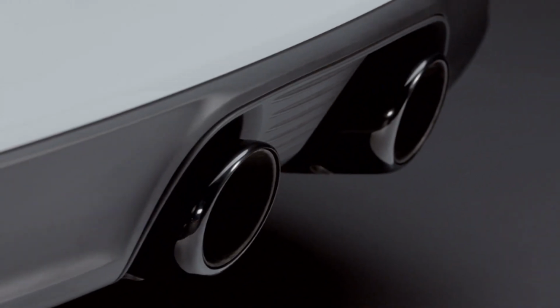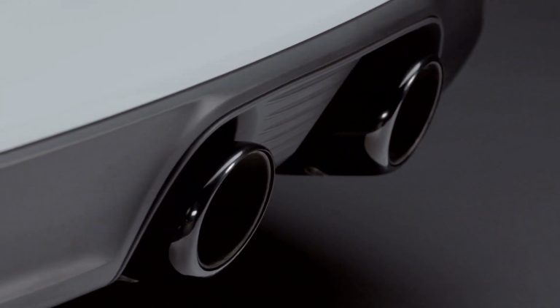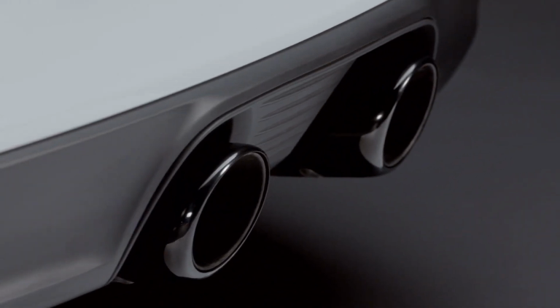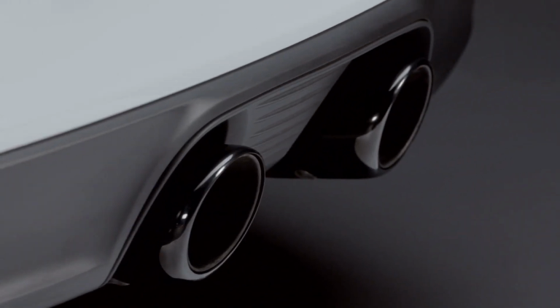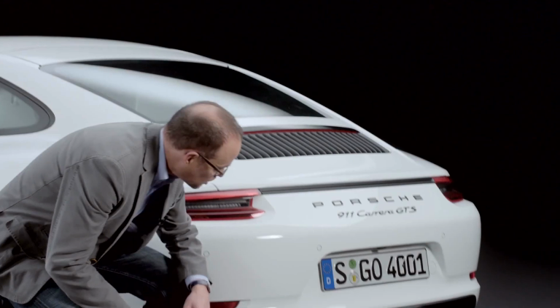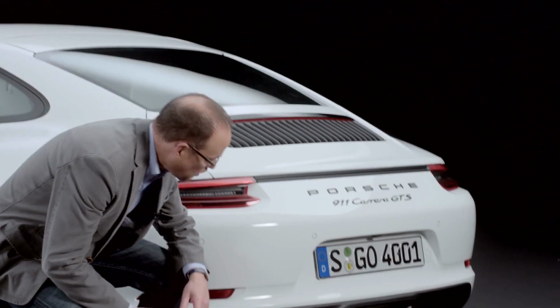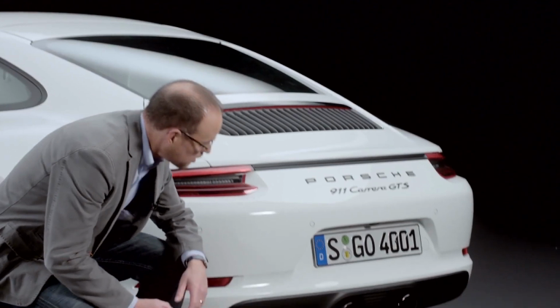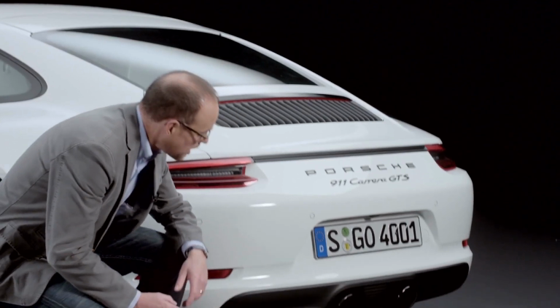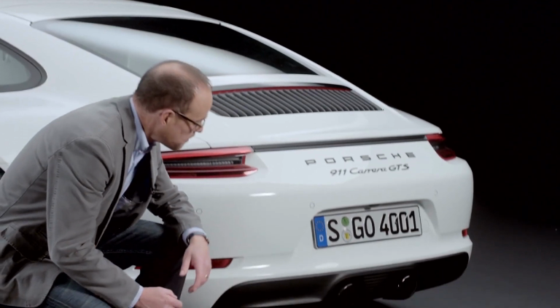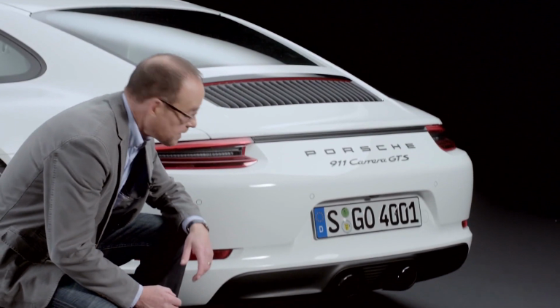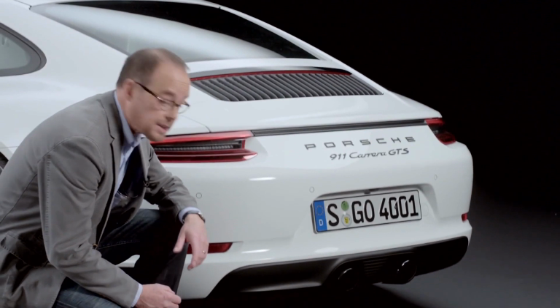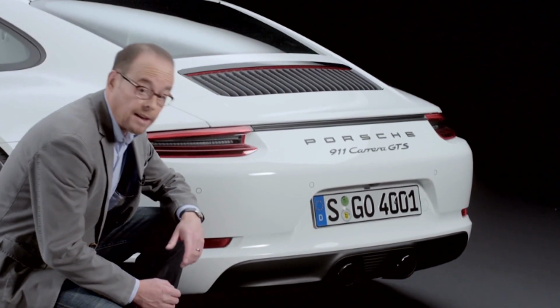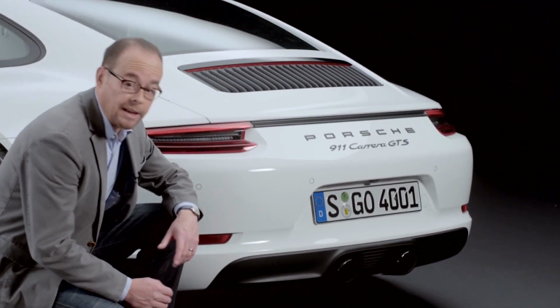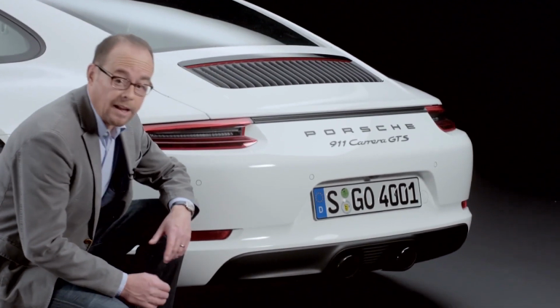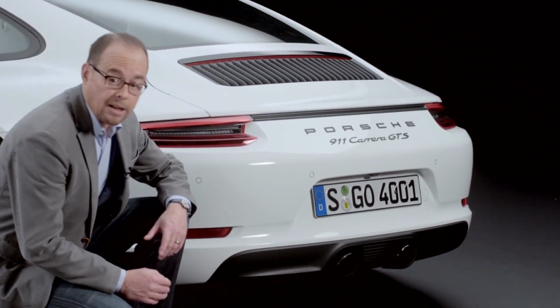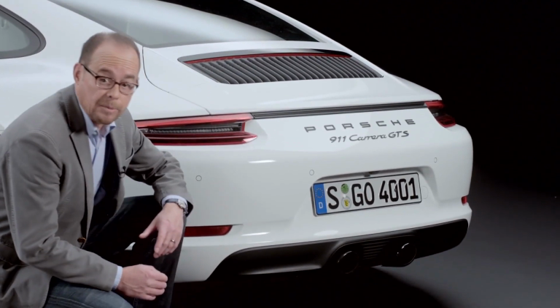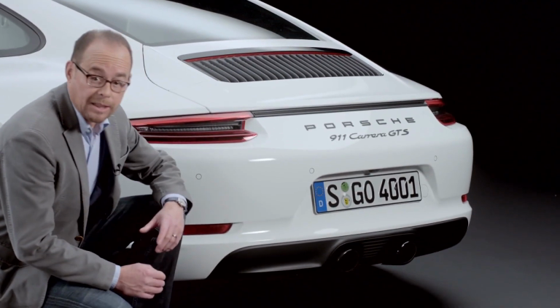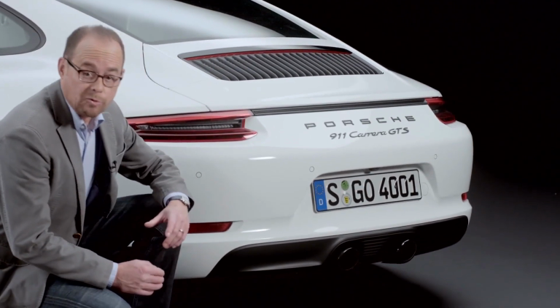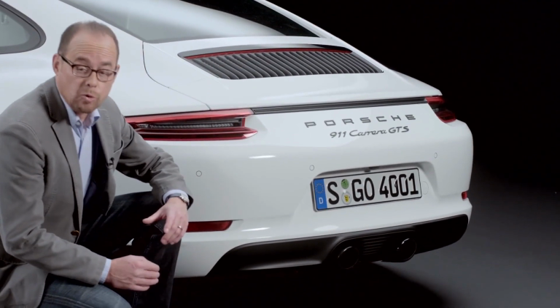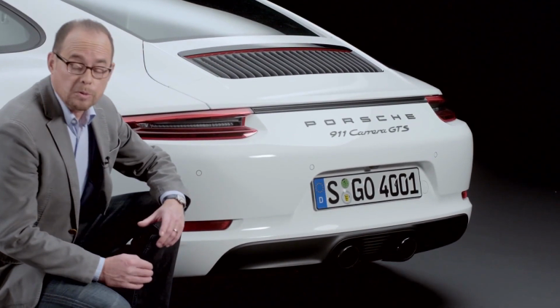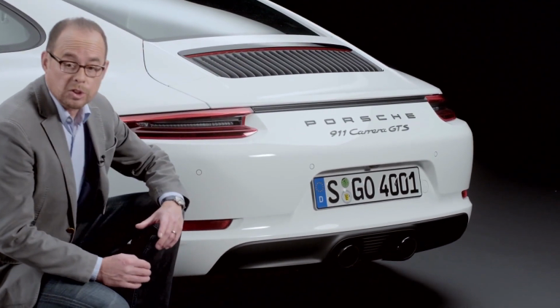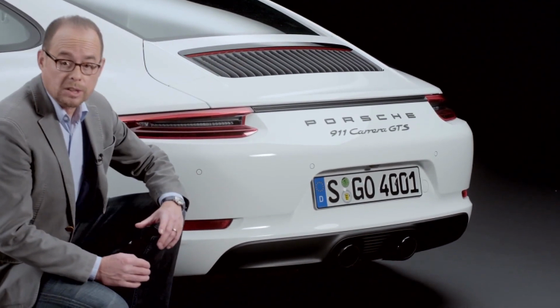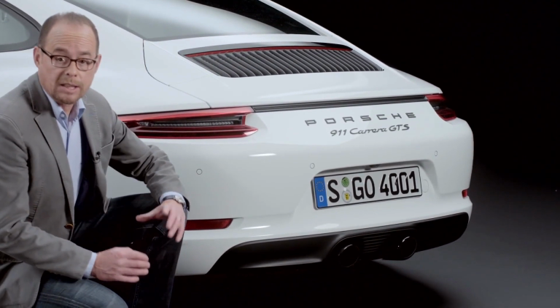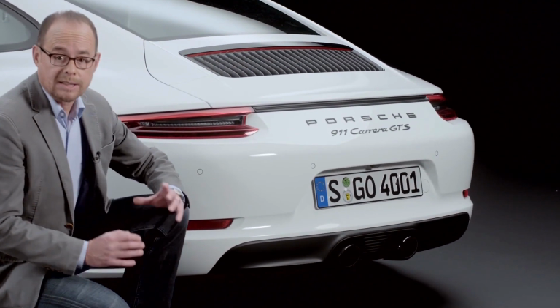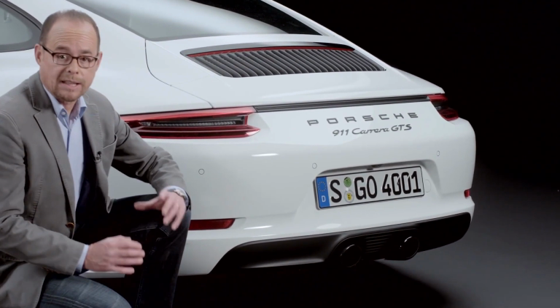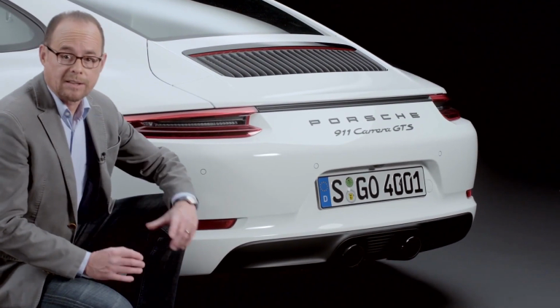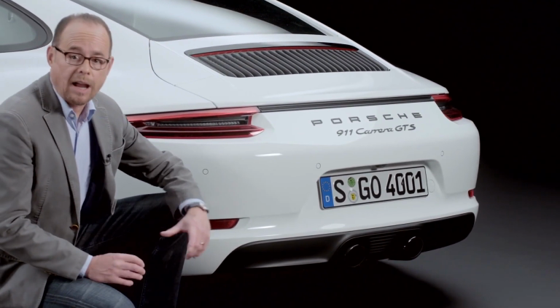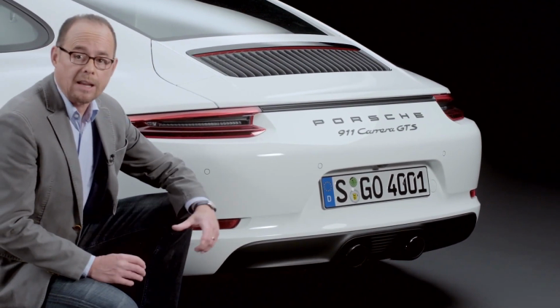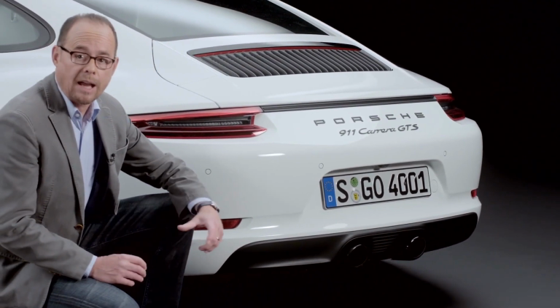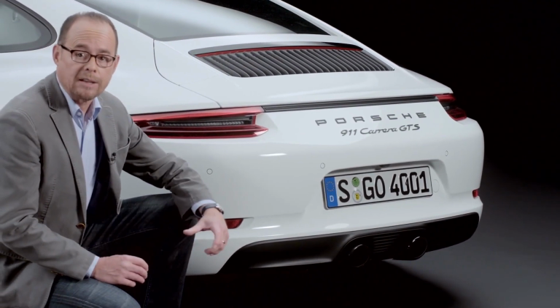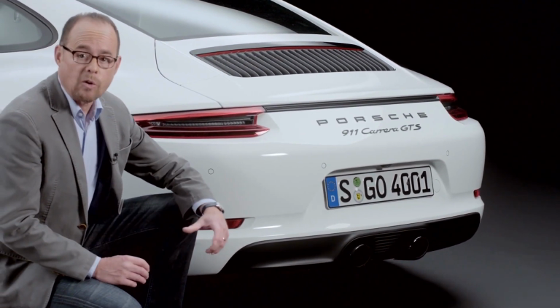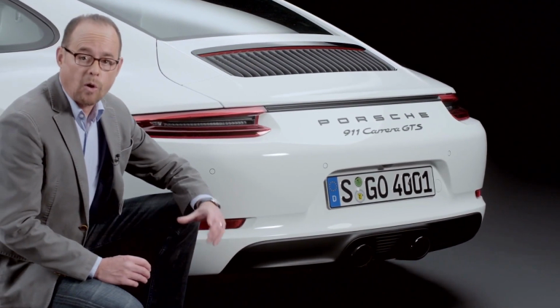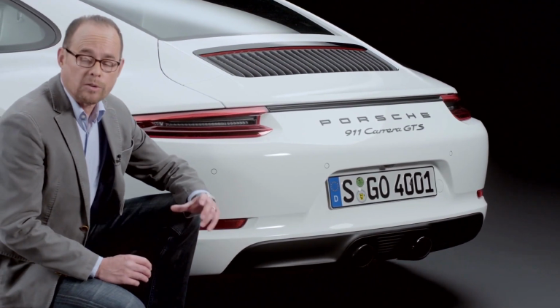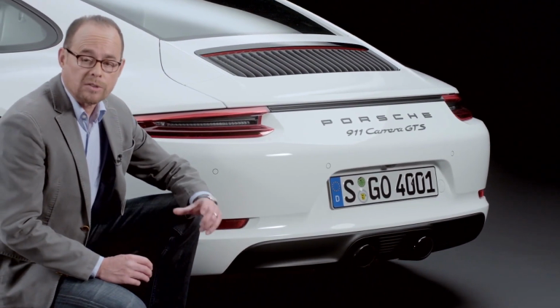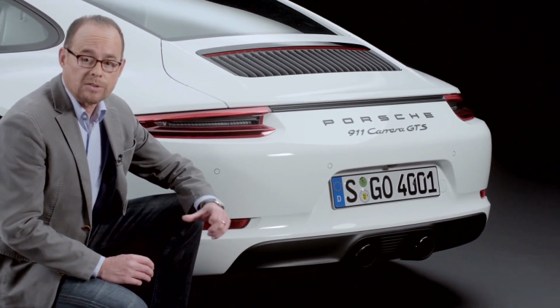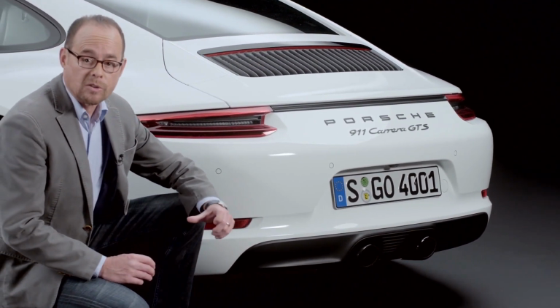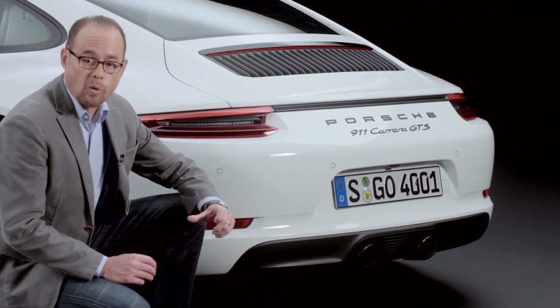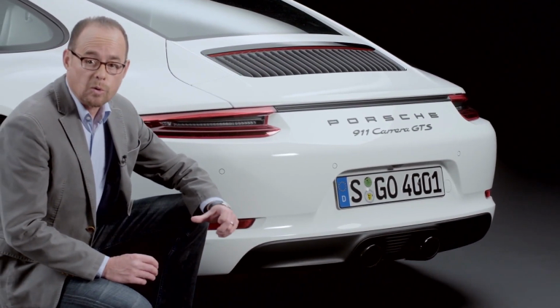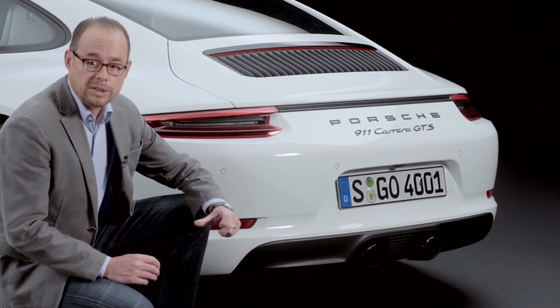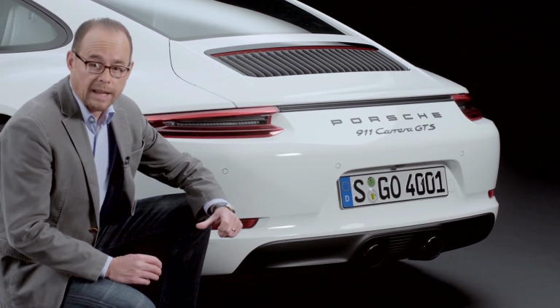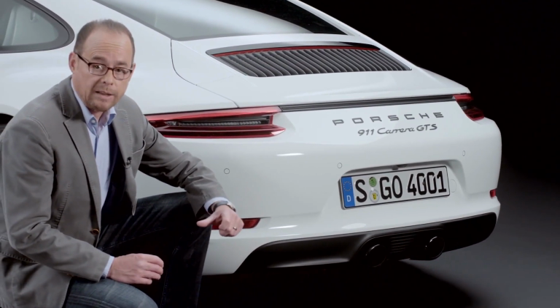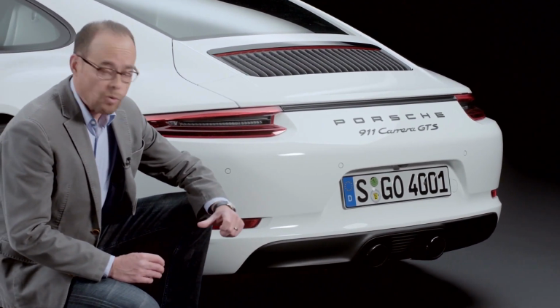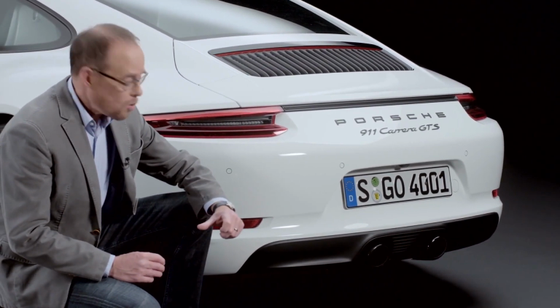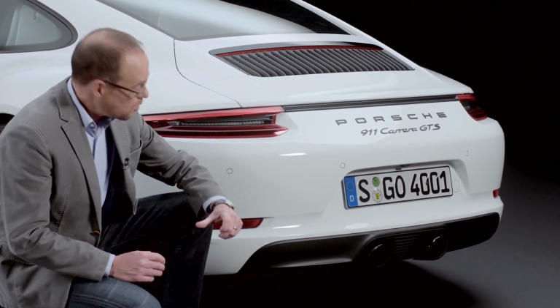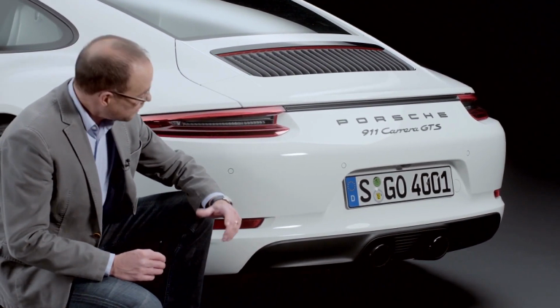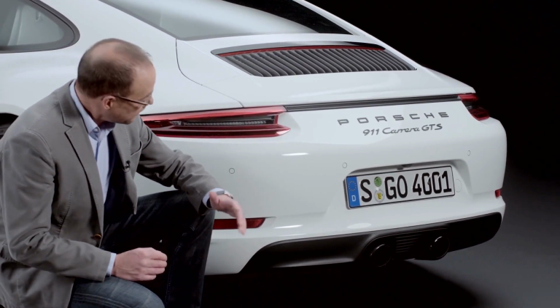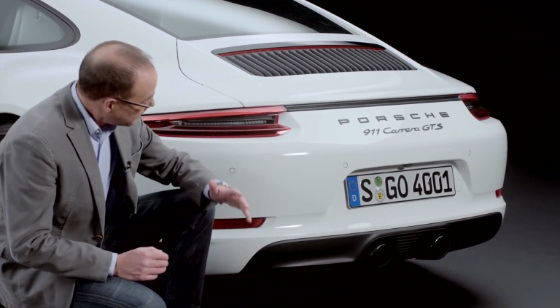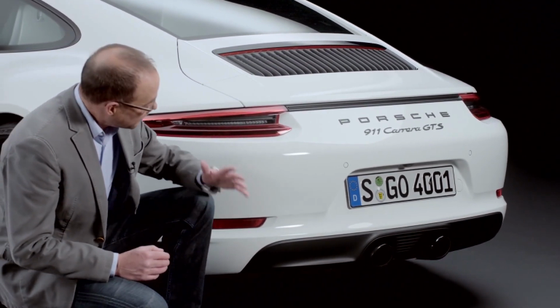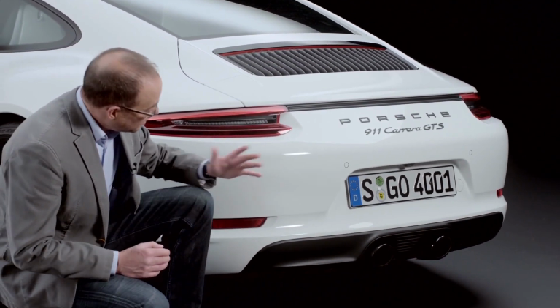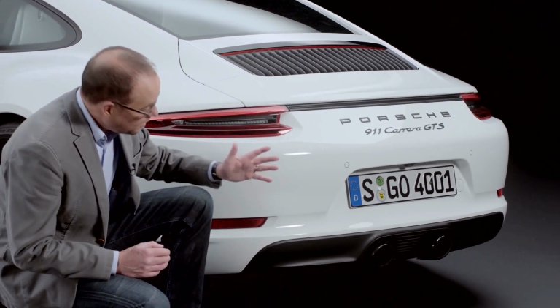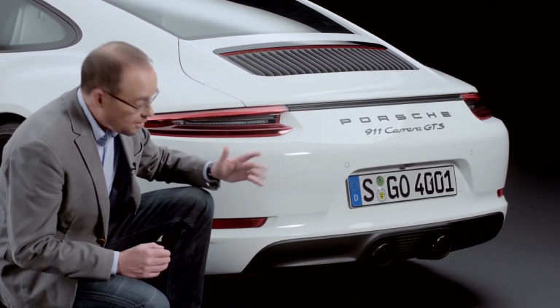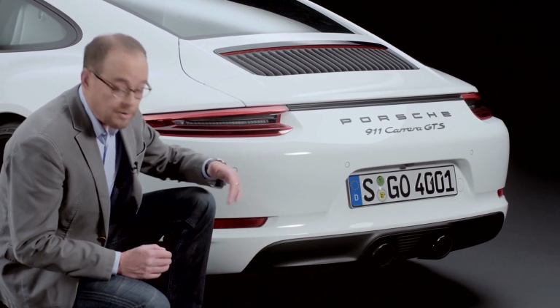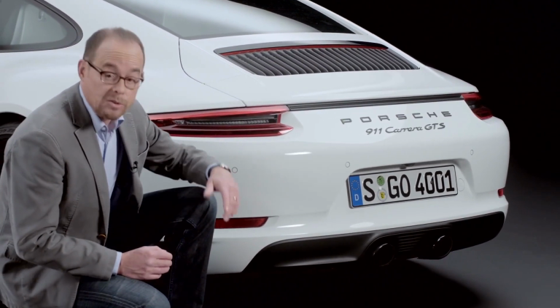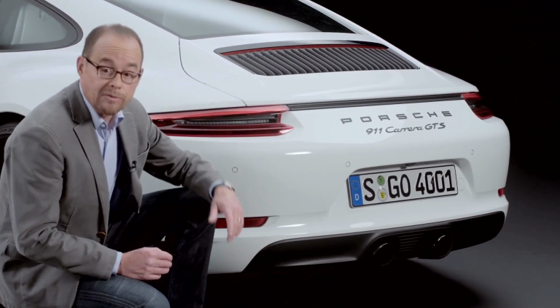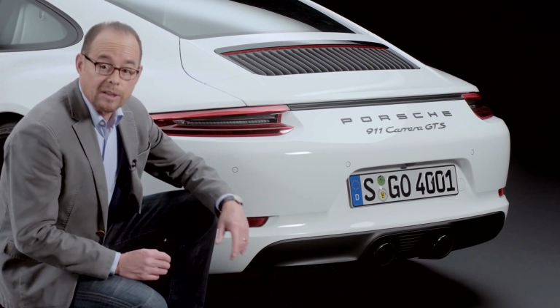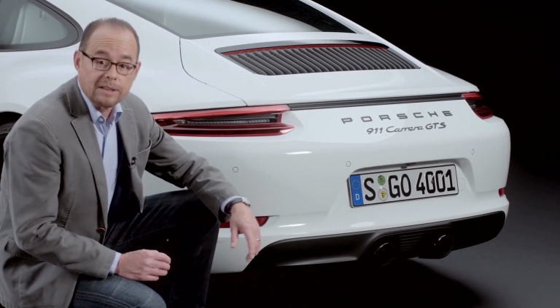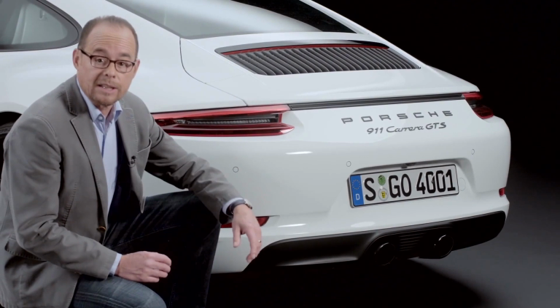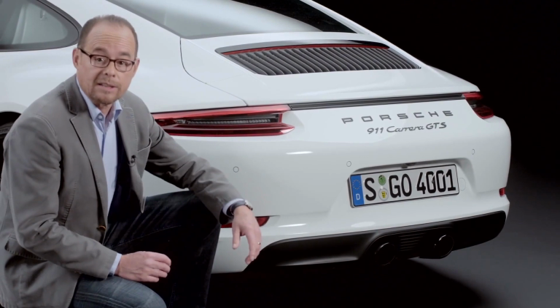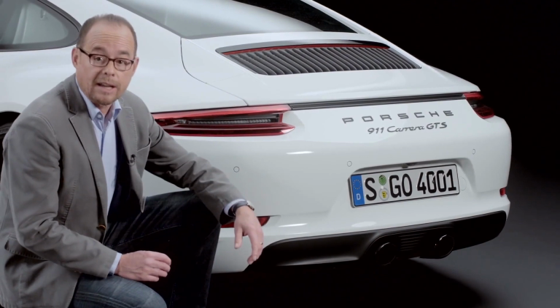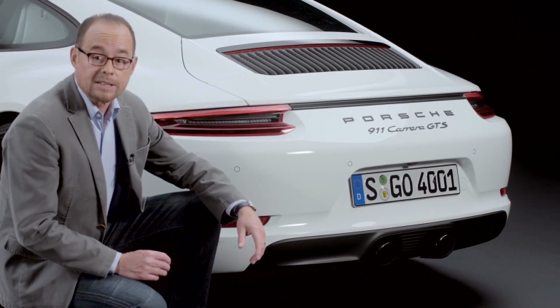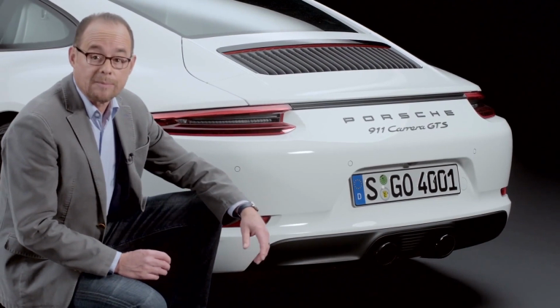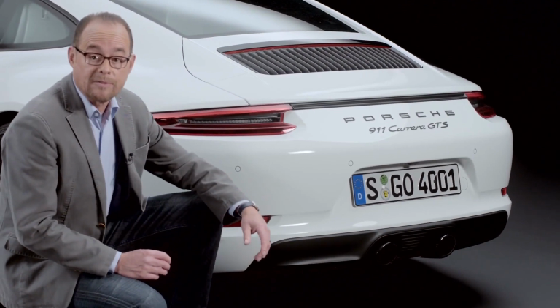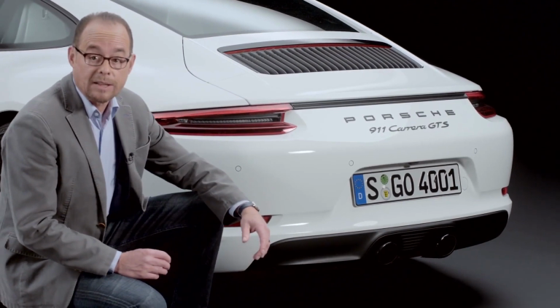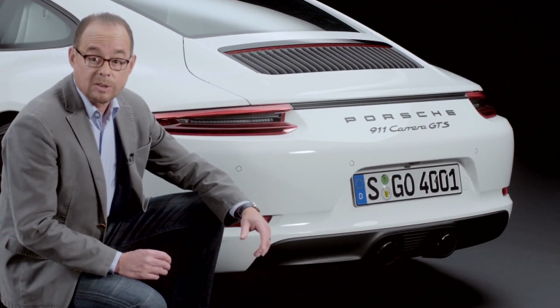In the lower area, we find the sports exhaust system with the typical central large tailpipes in black, like so many other details in the vehicle.